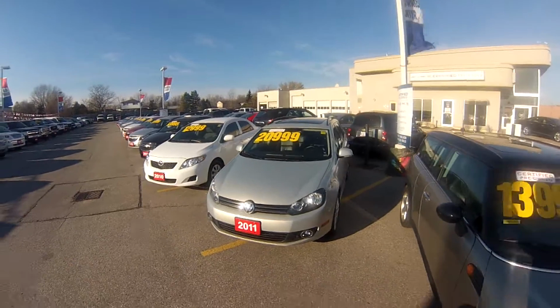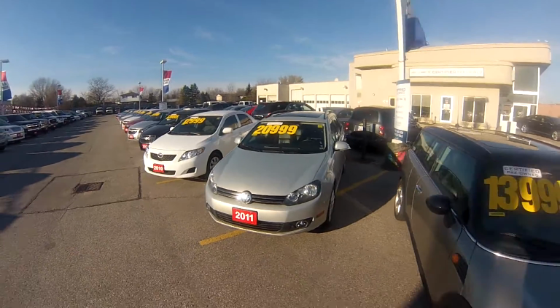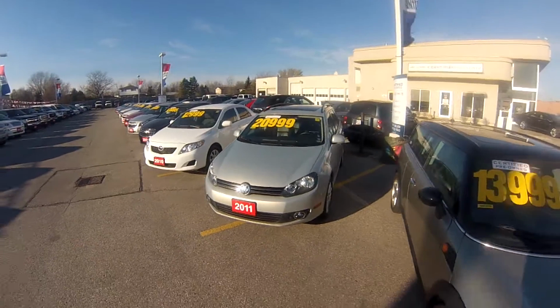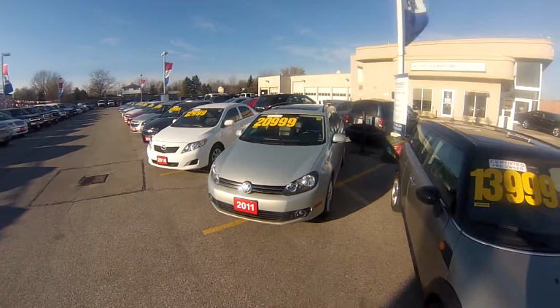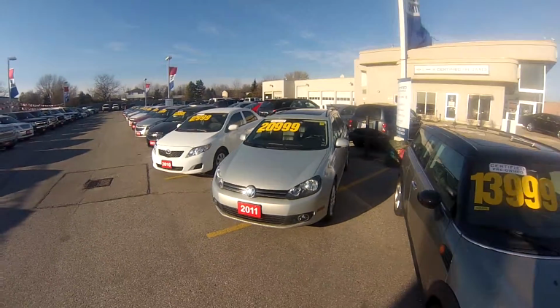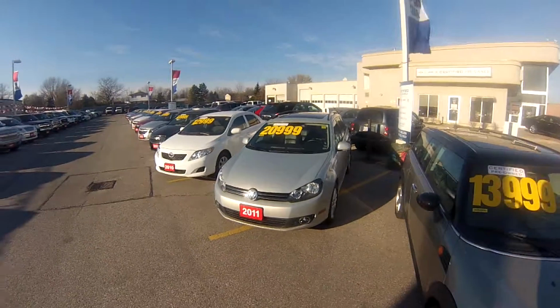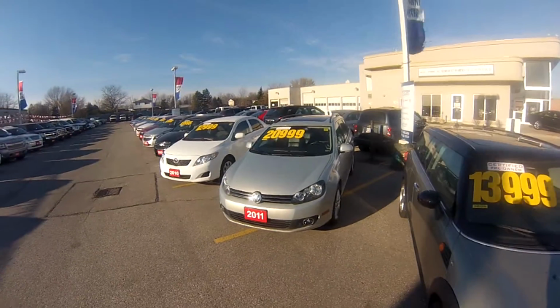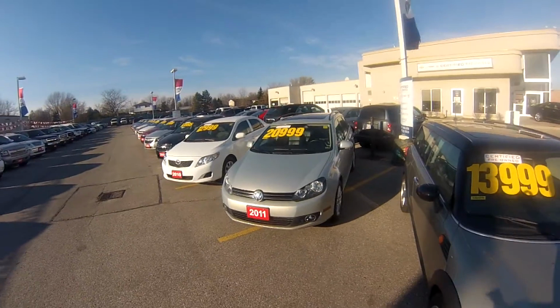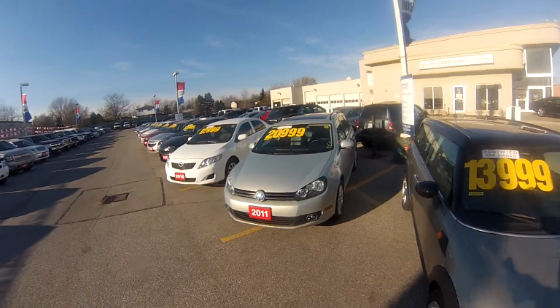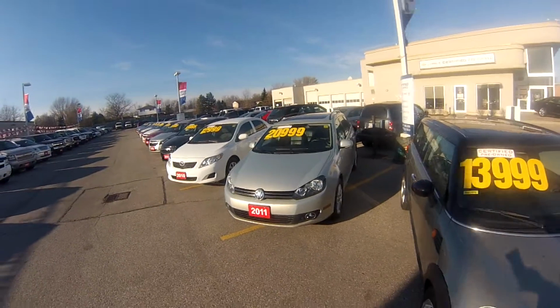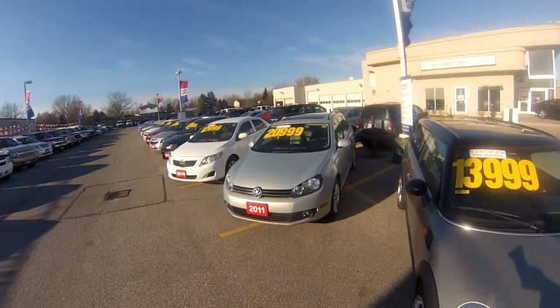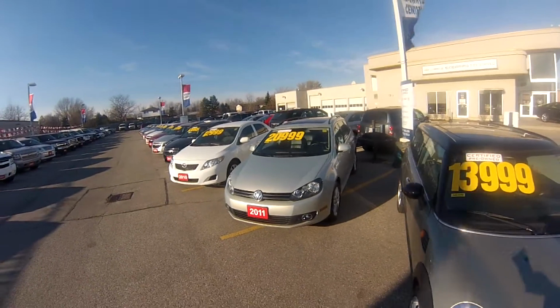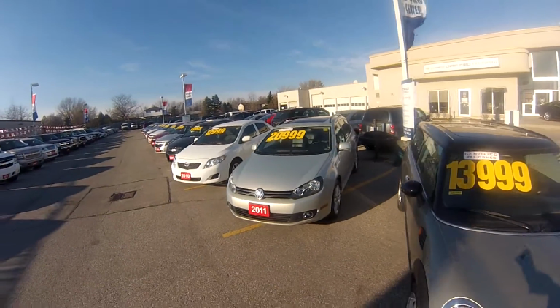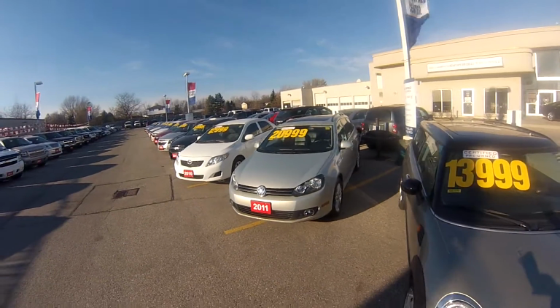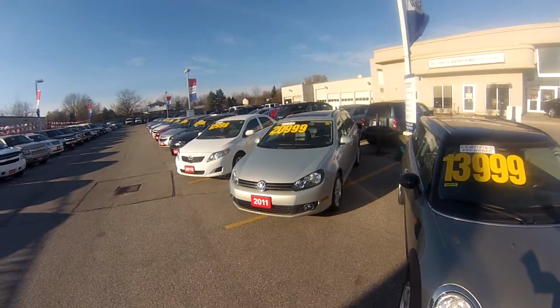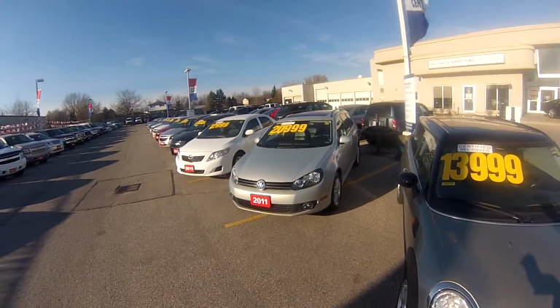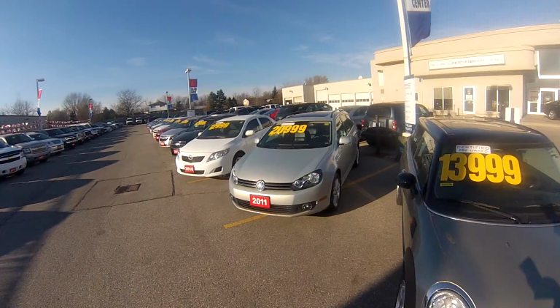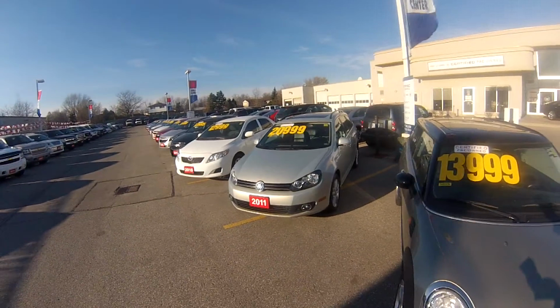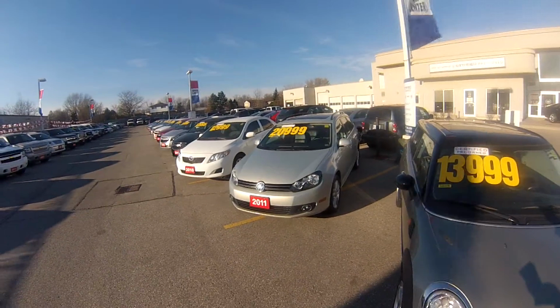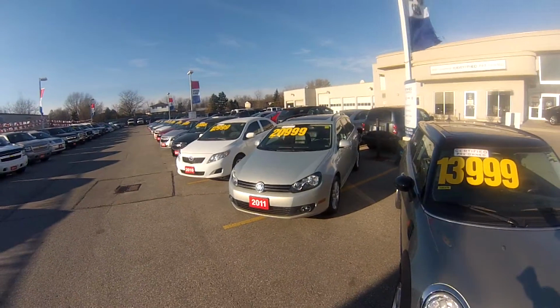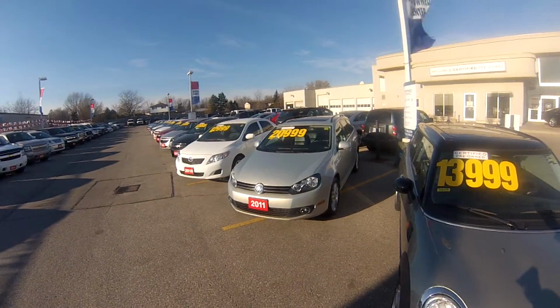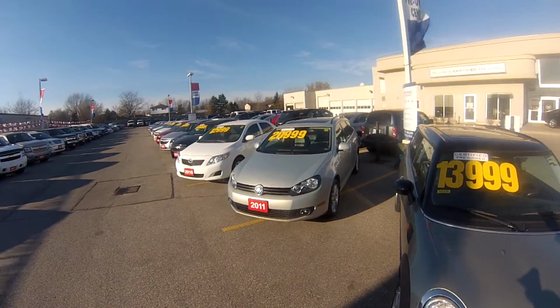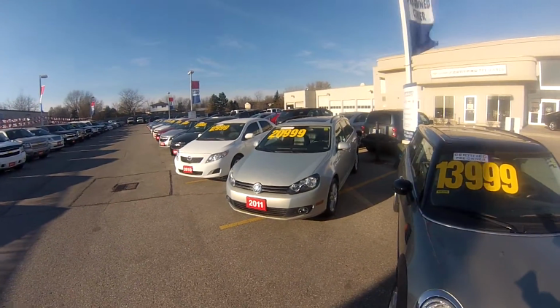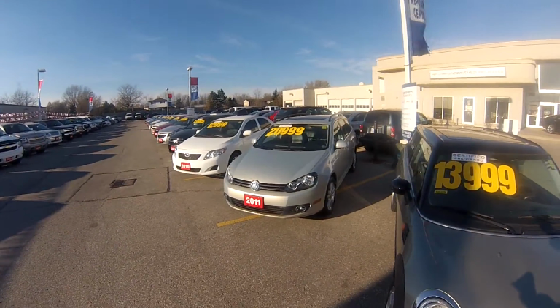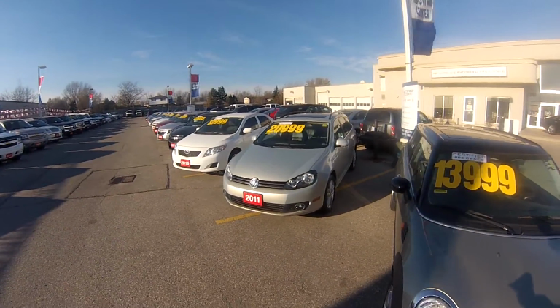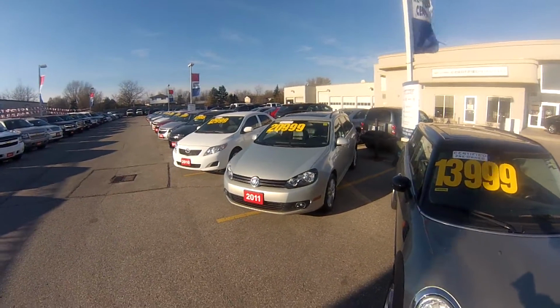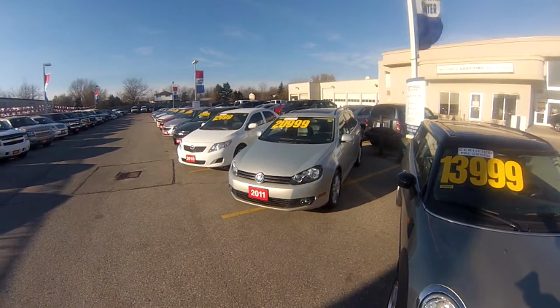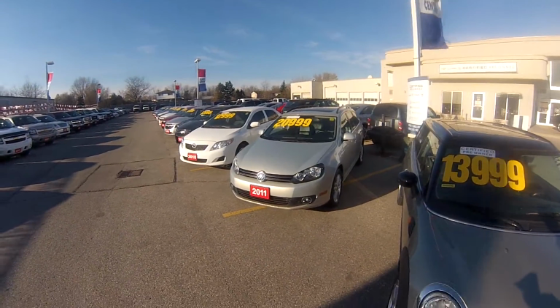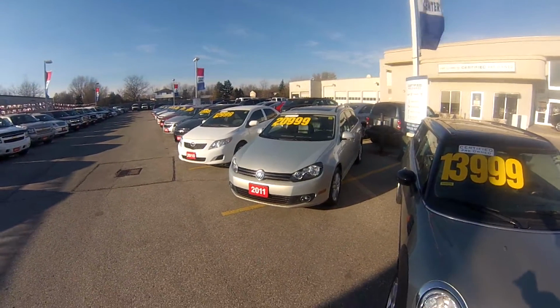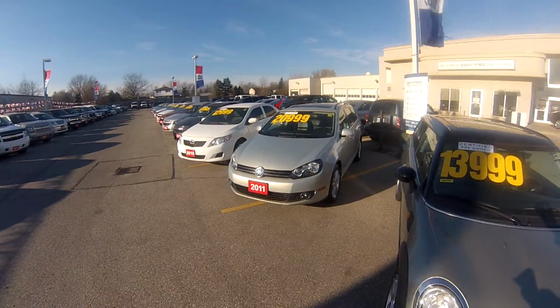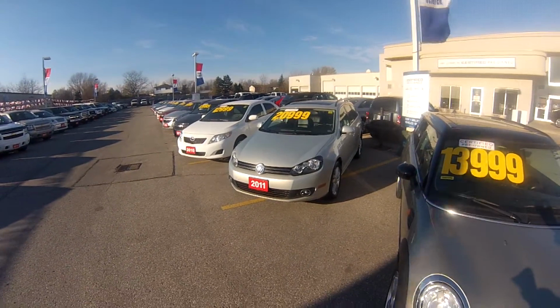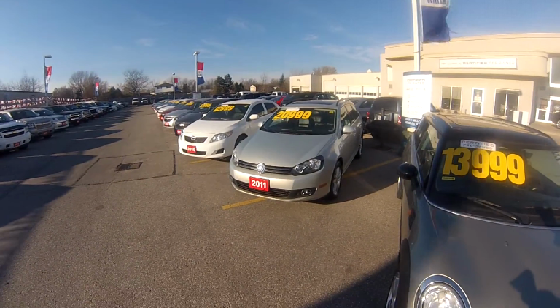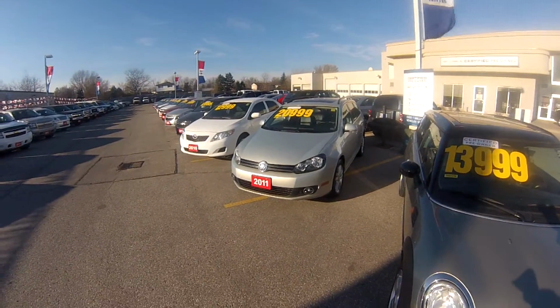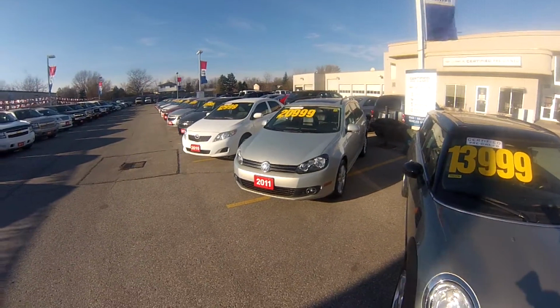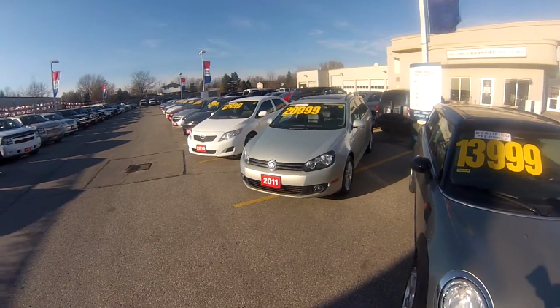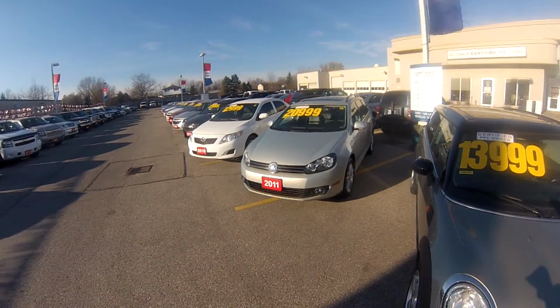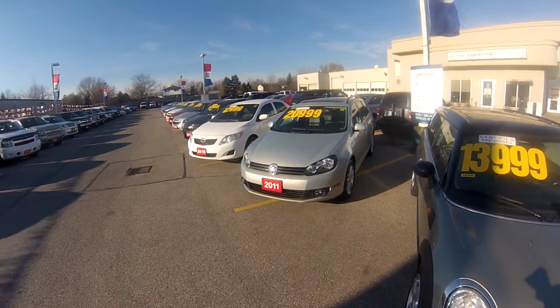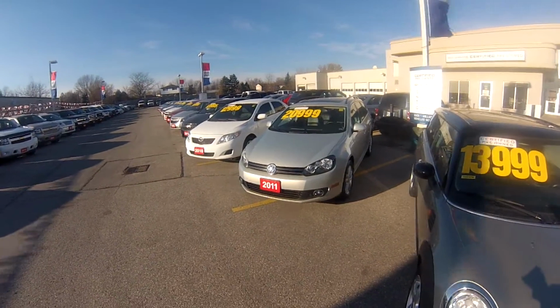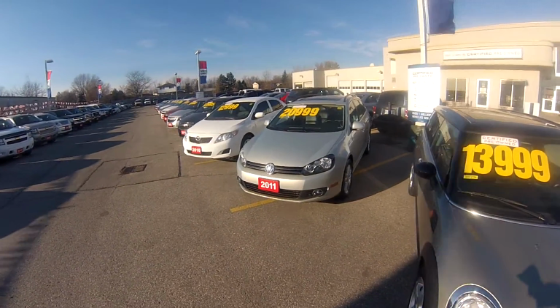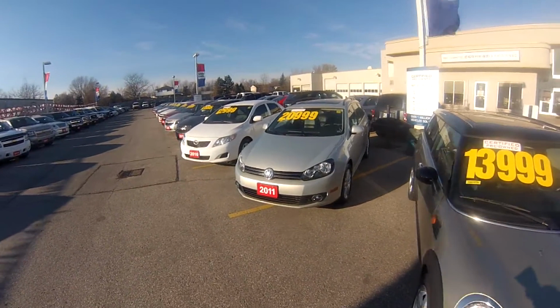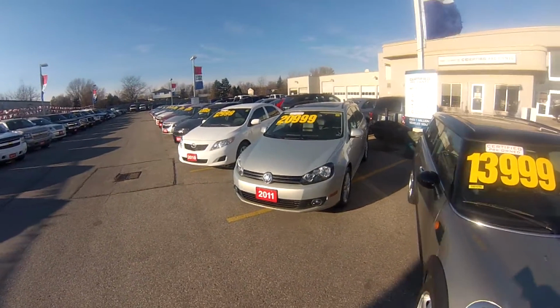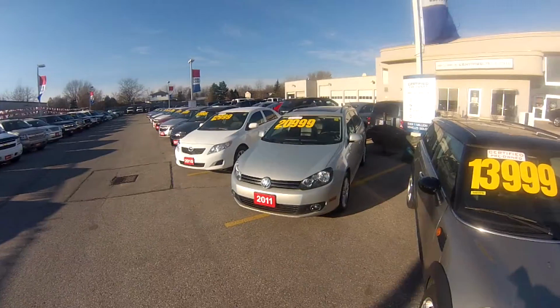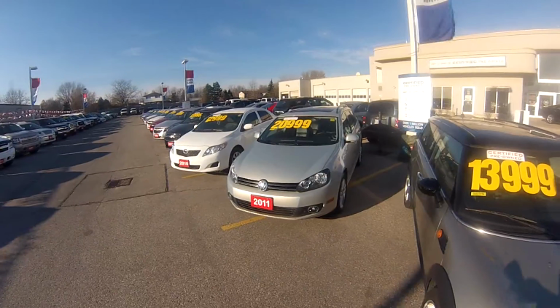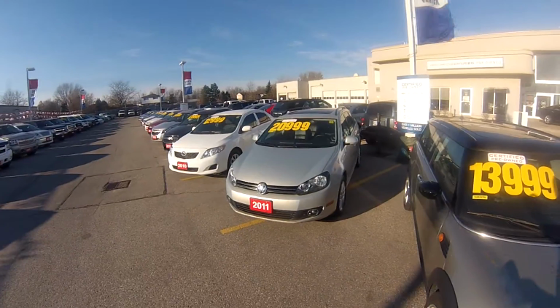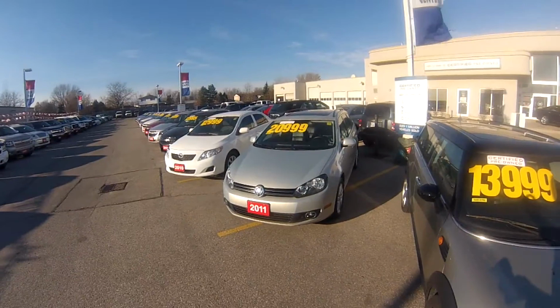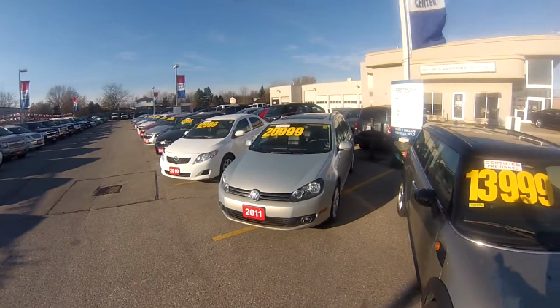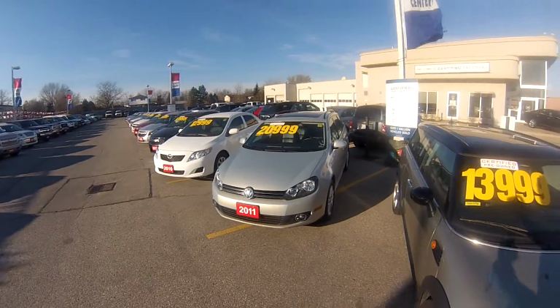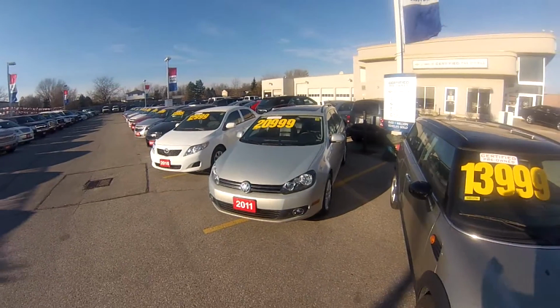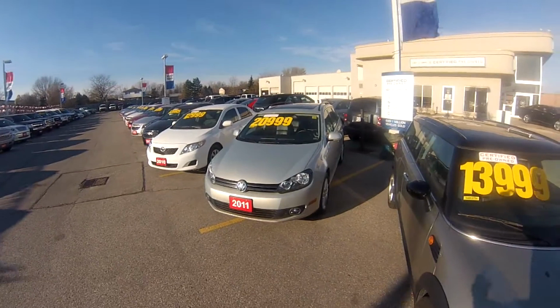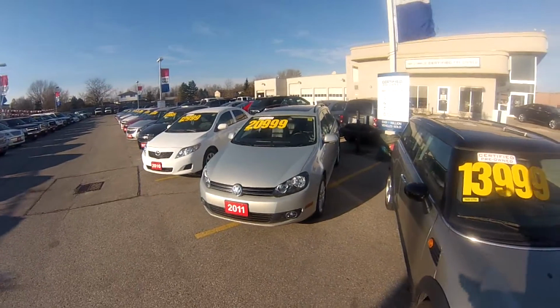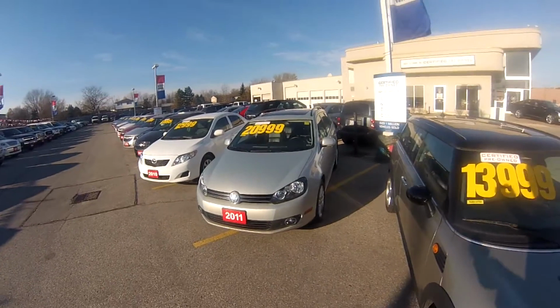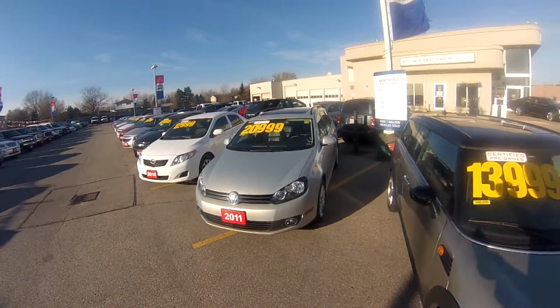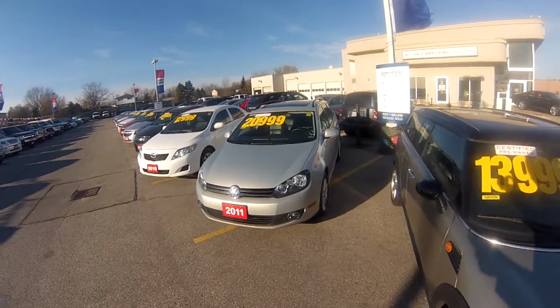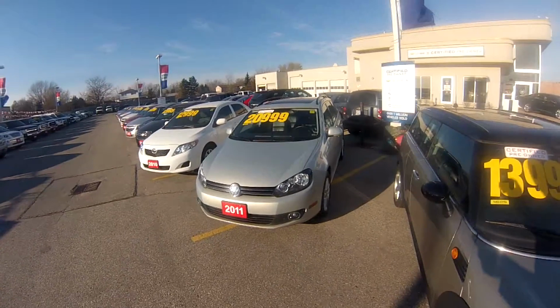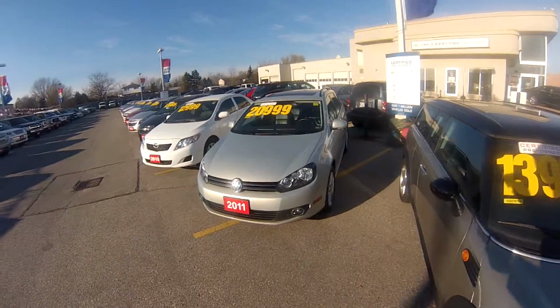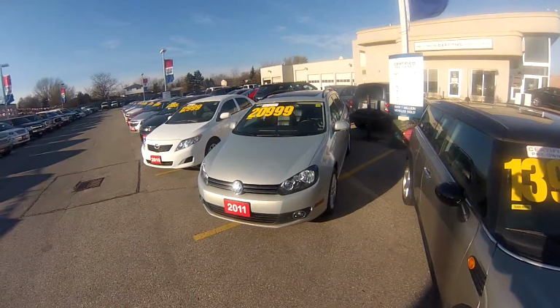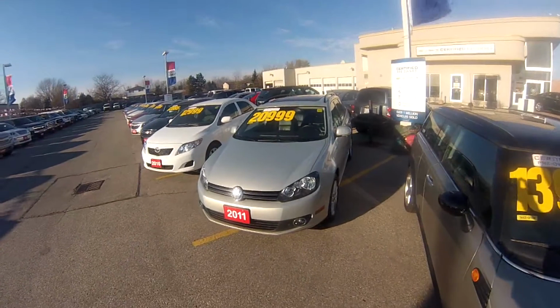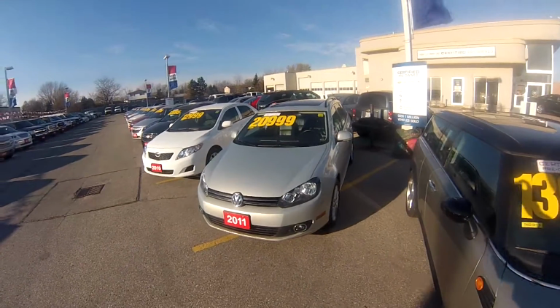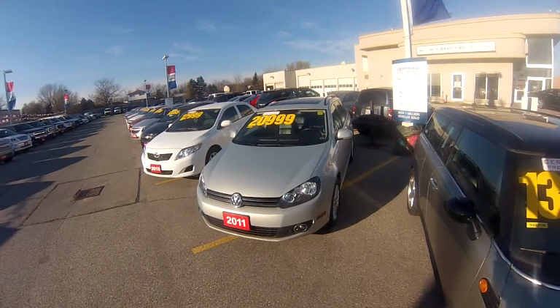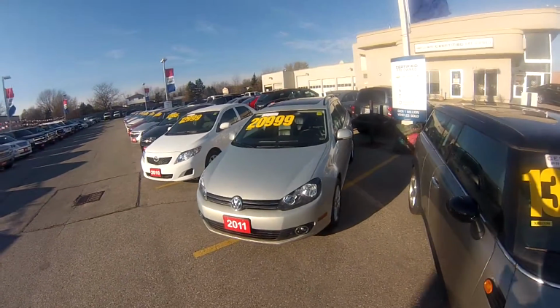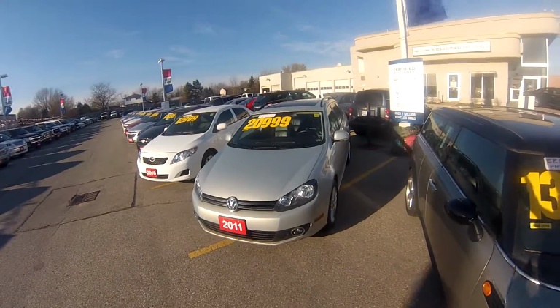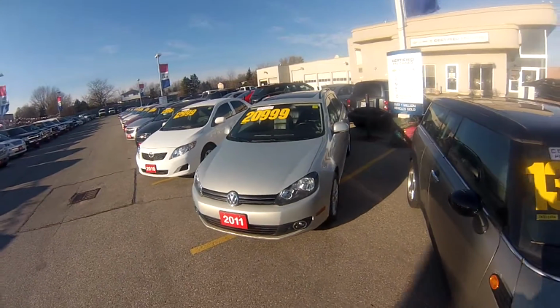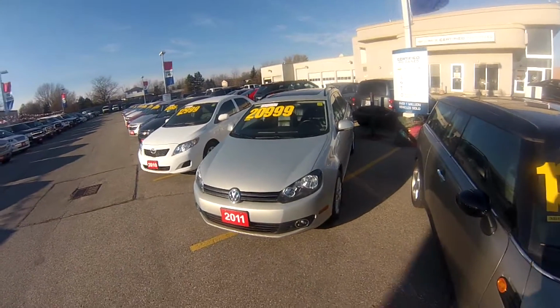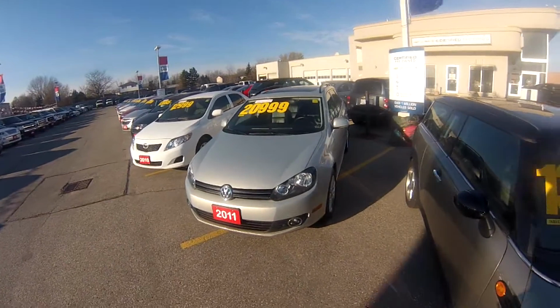We have a fantastic wagon for you here at Wallace Chevrolet in Milton, Ontario. This is a 2011 Volkswagen Golf Wagon, and it's a diesel.